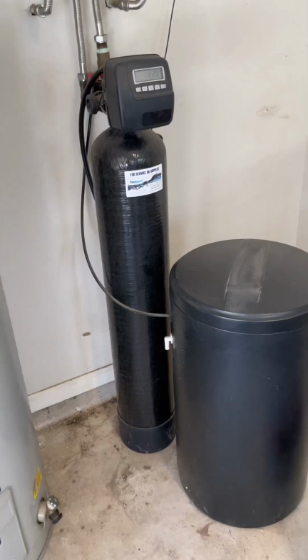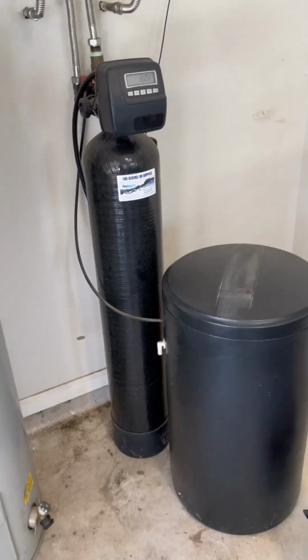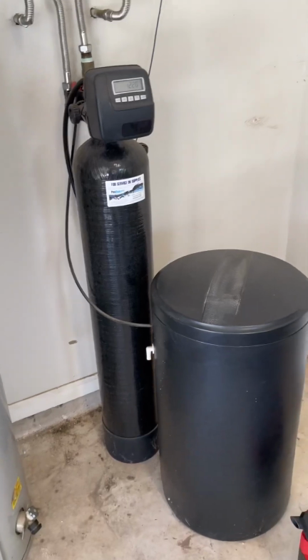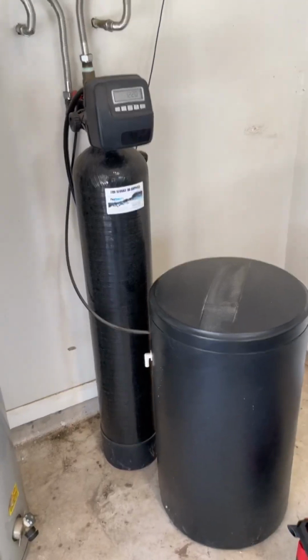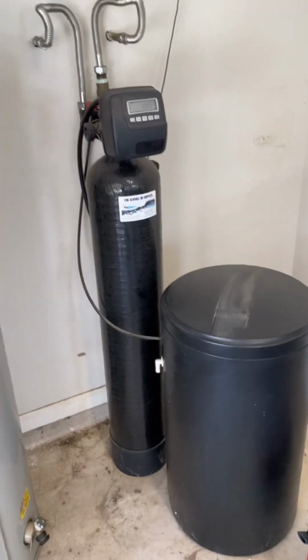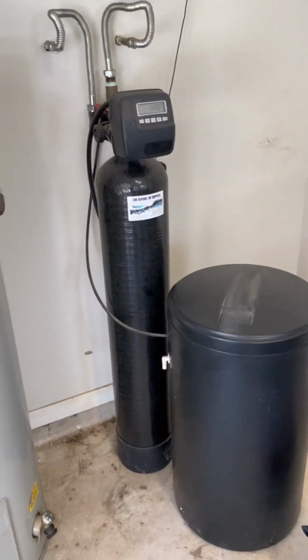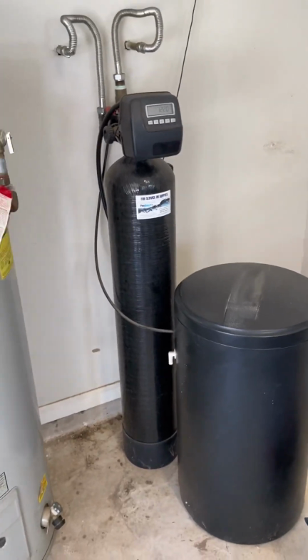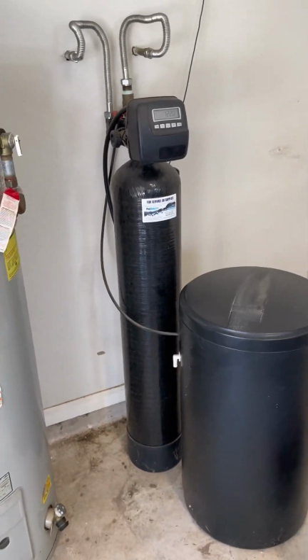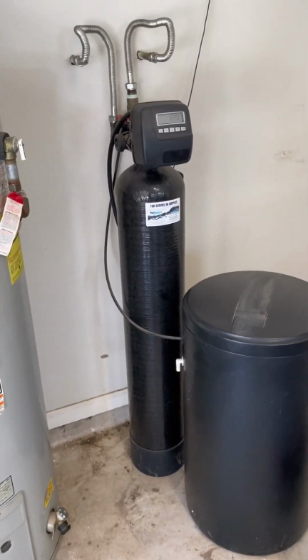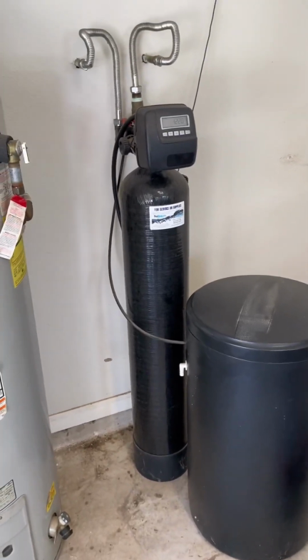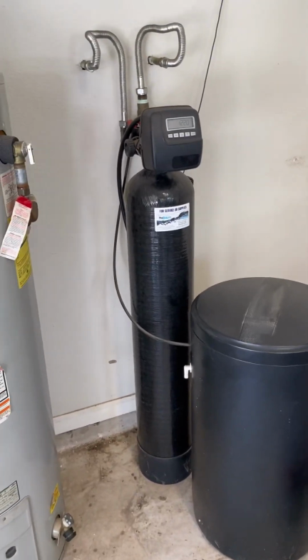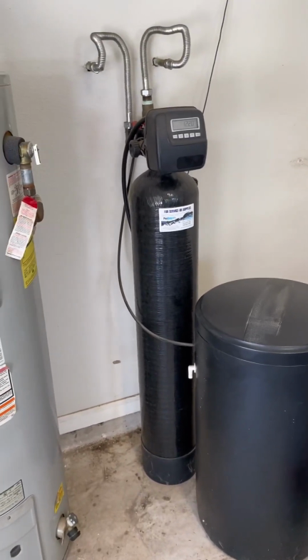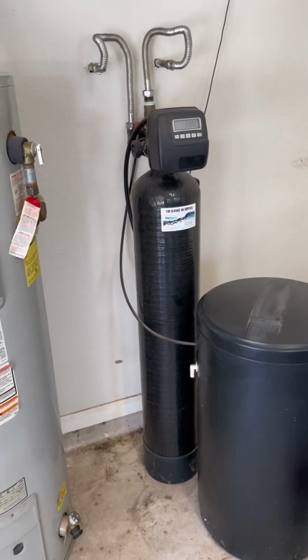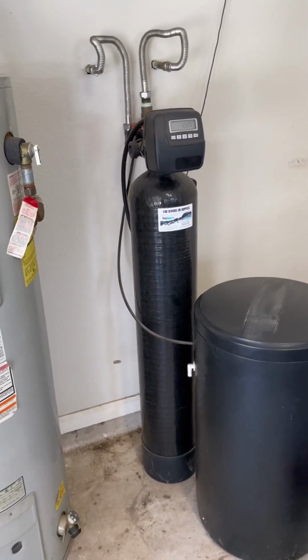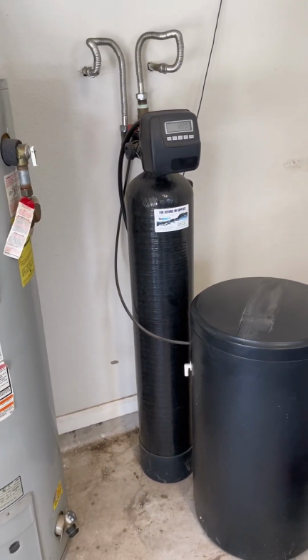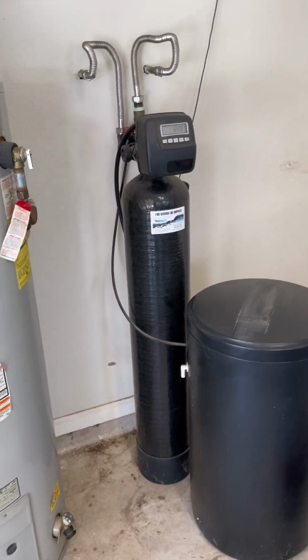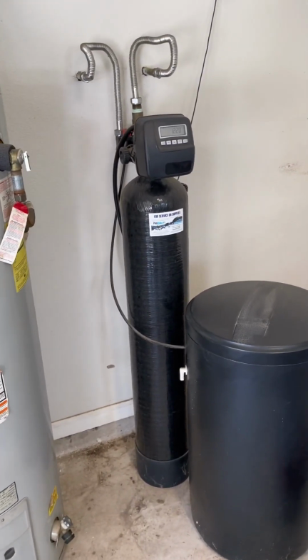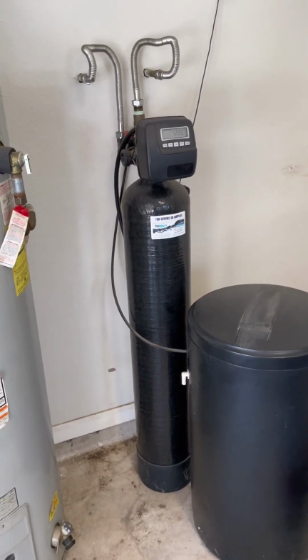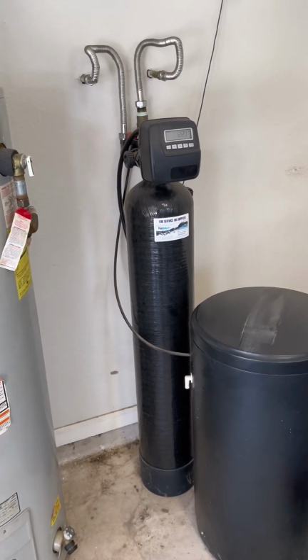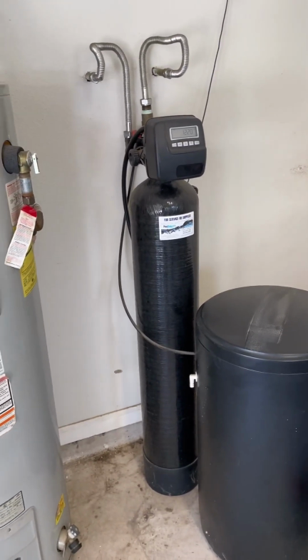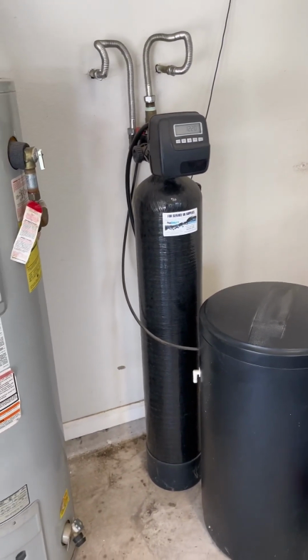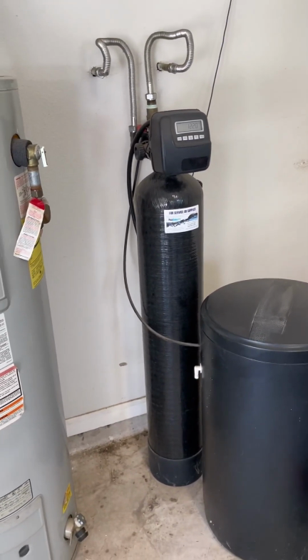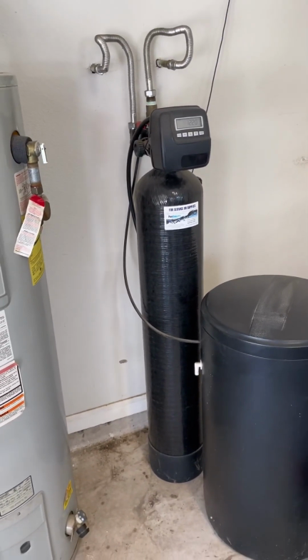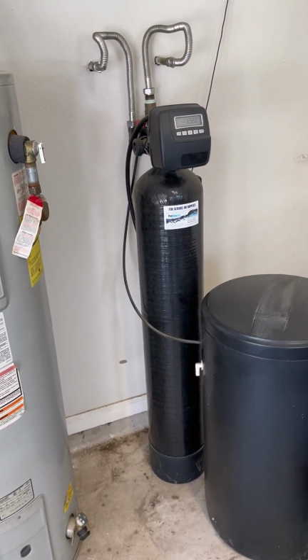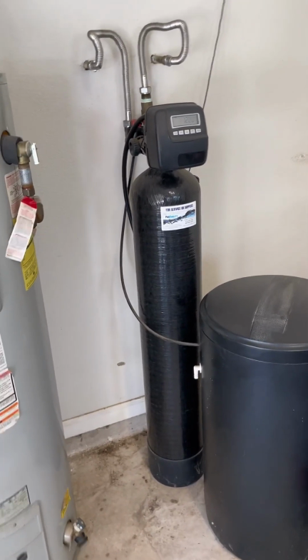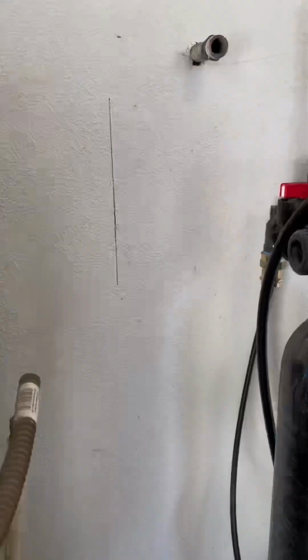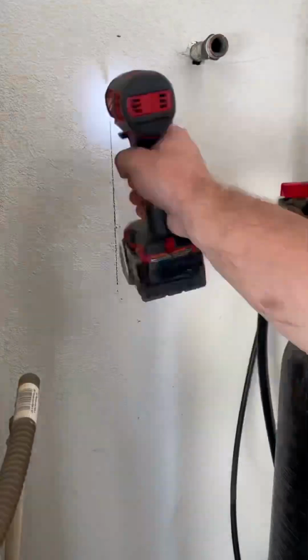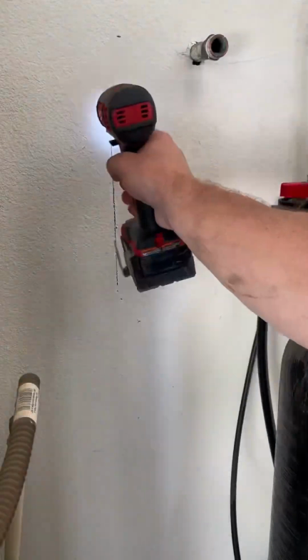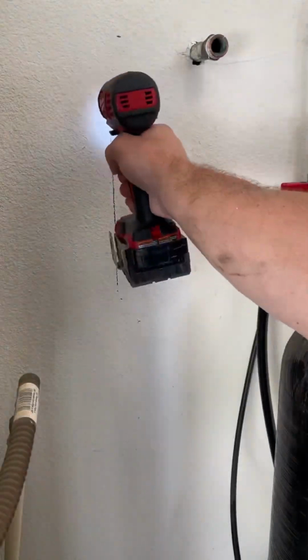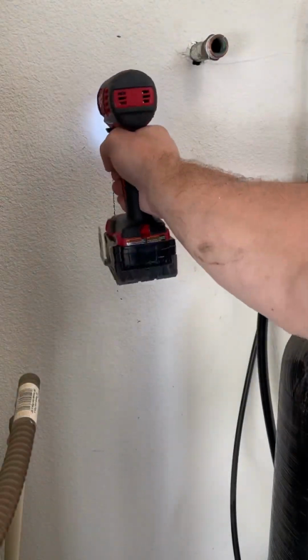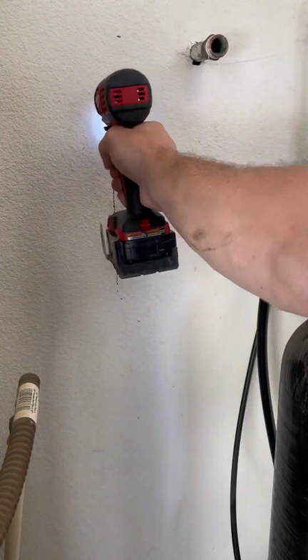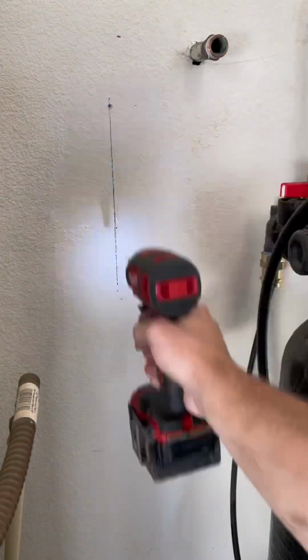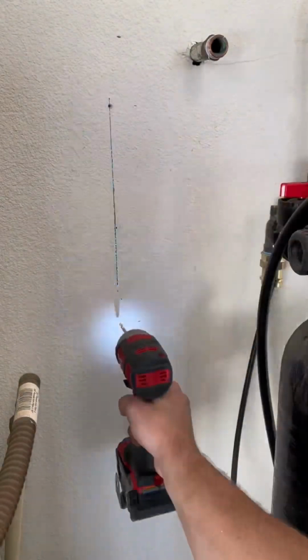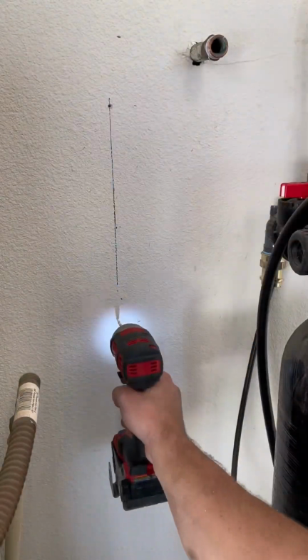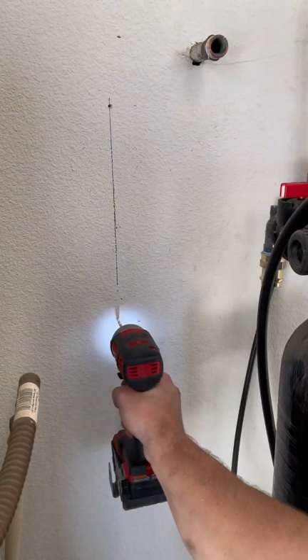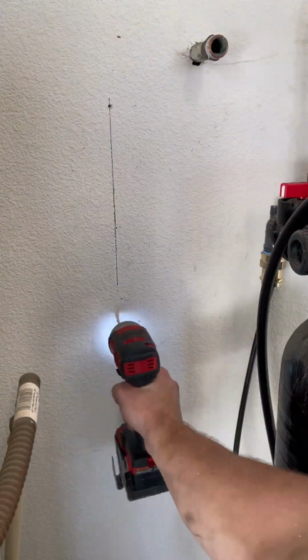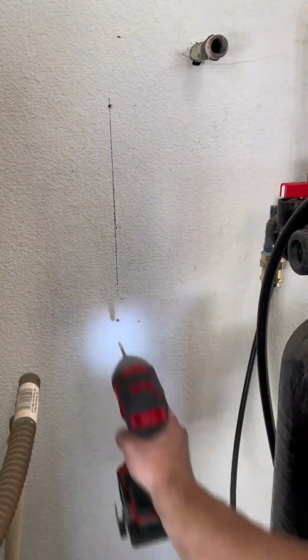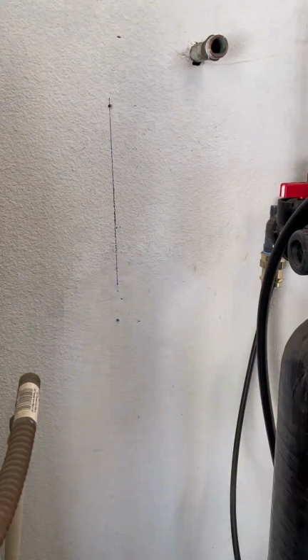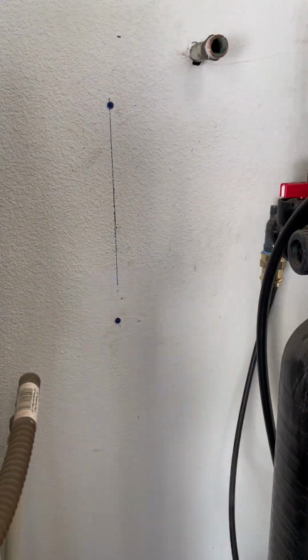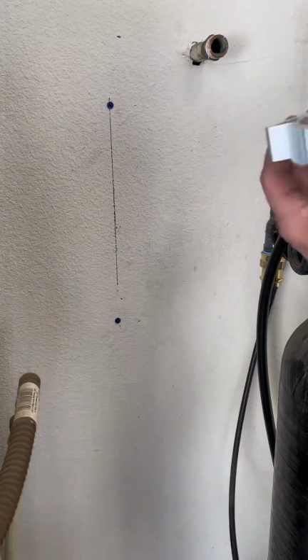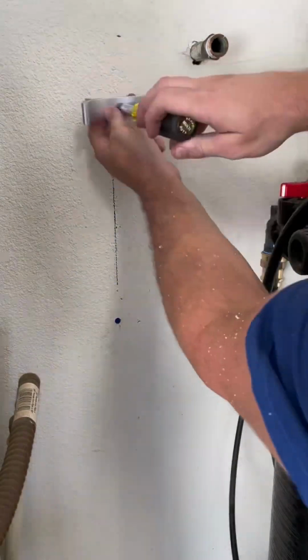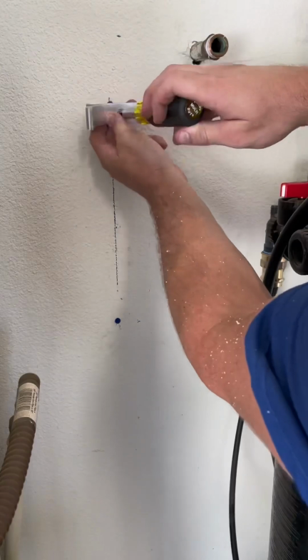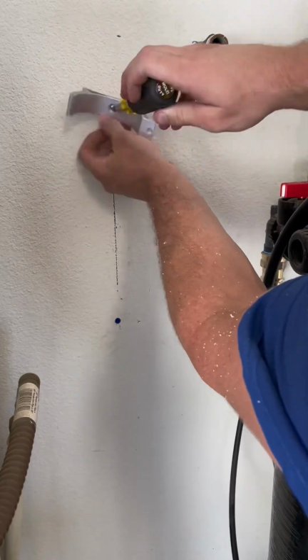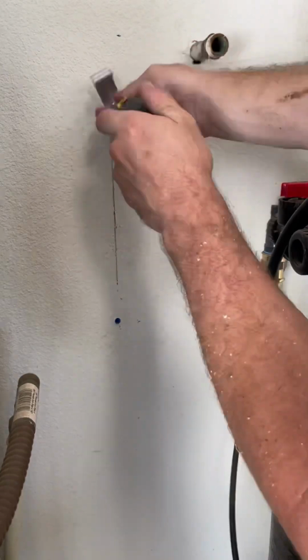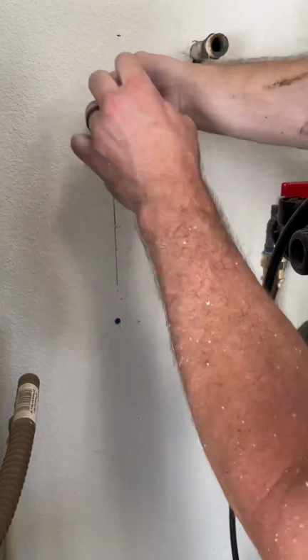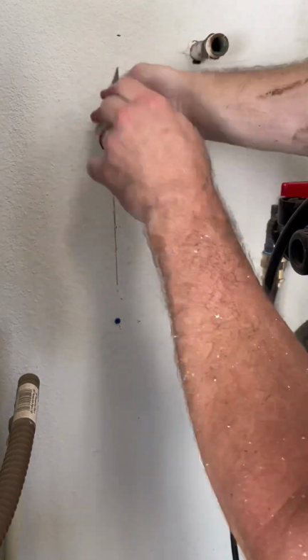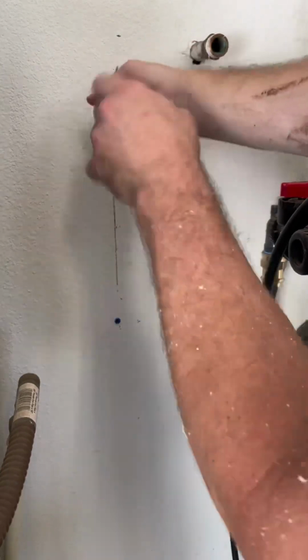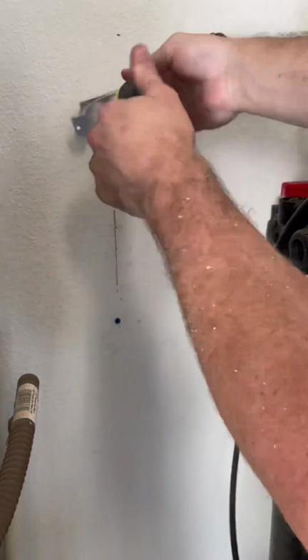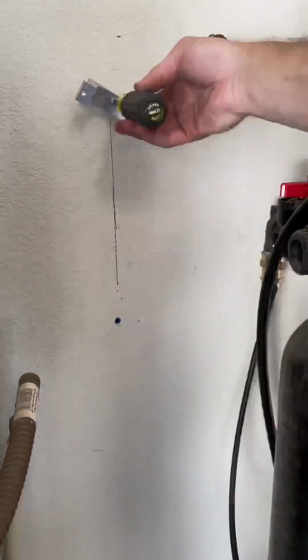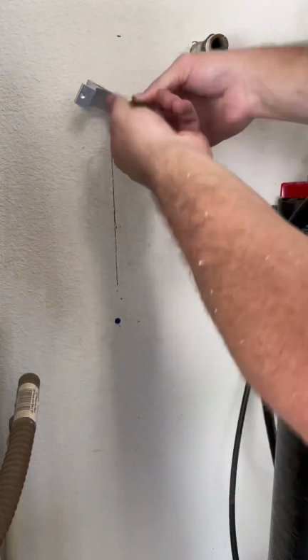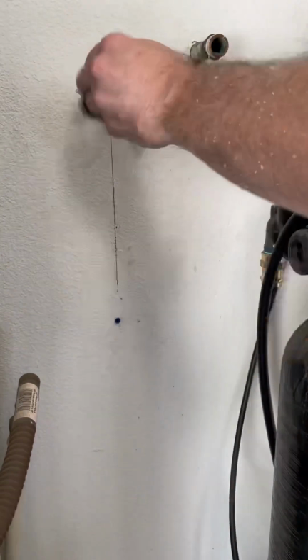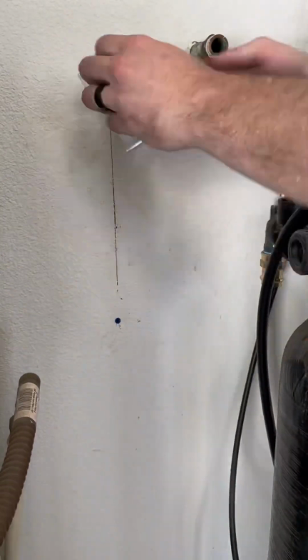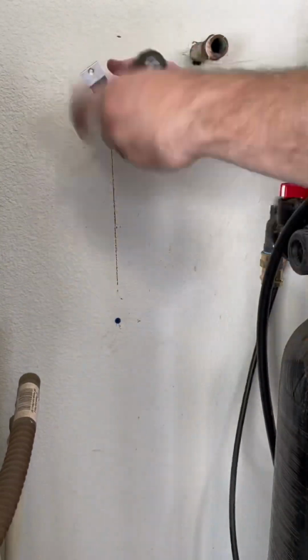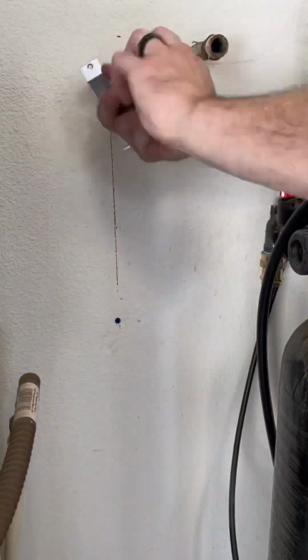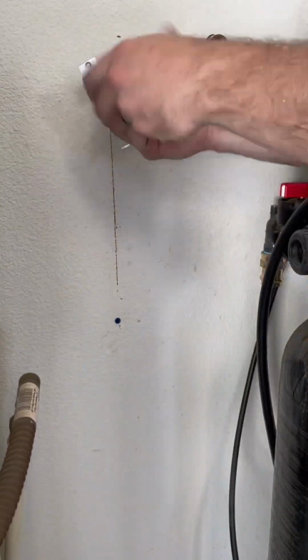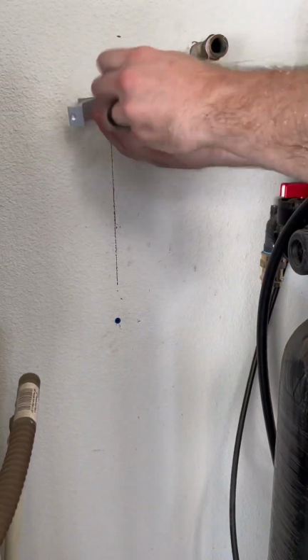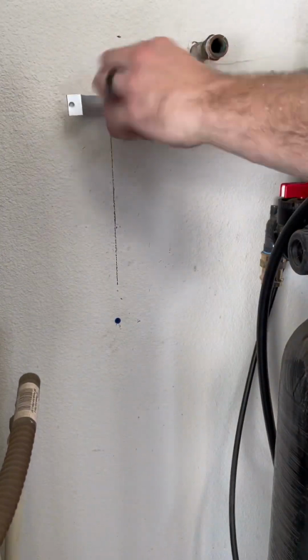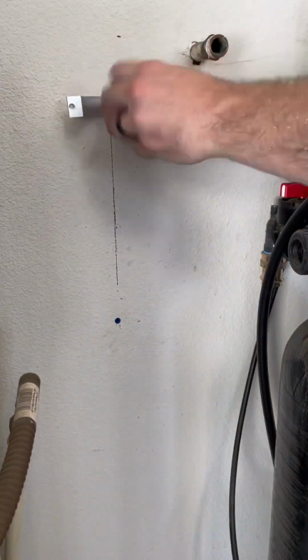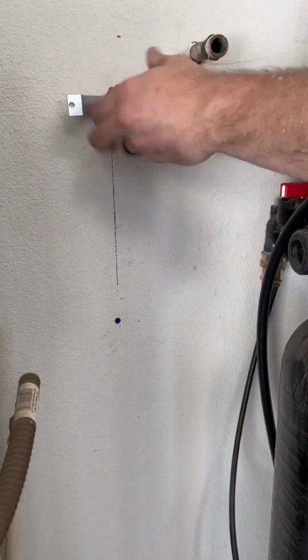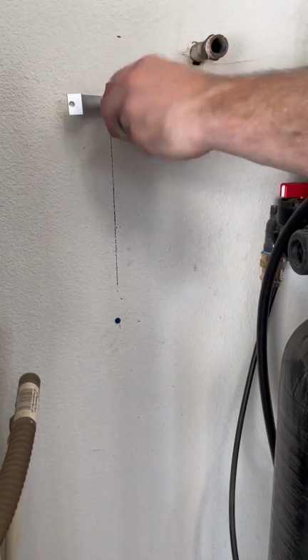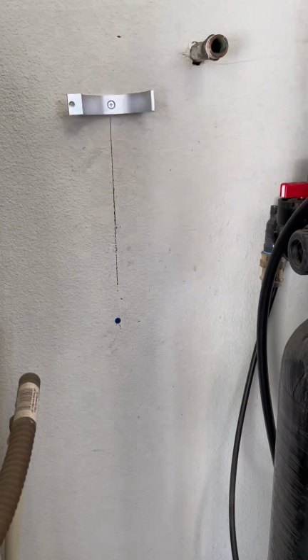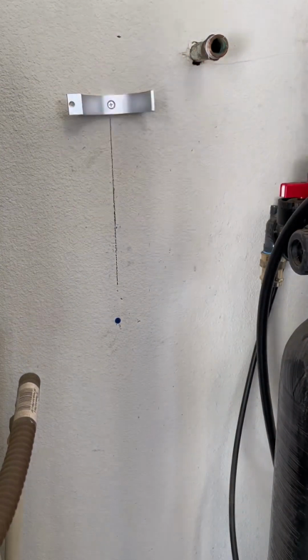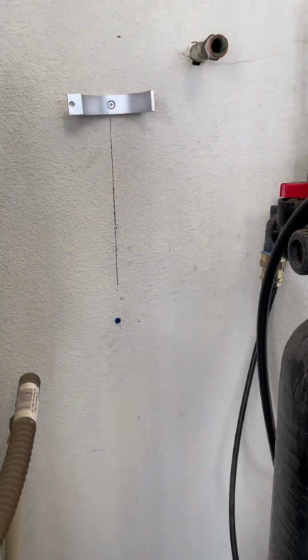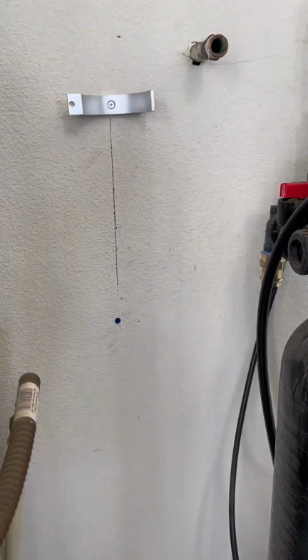Today we're going to be installing a UV water treatment system. This customer was on a well and wanted to make sure the water was as safe as possible for drinking.